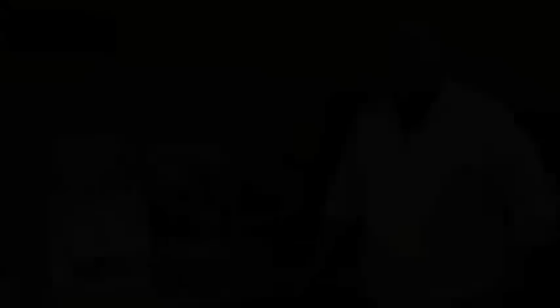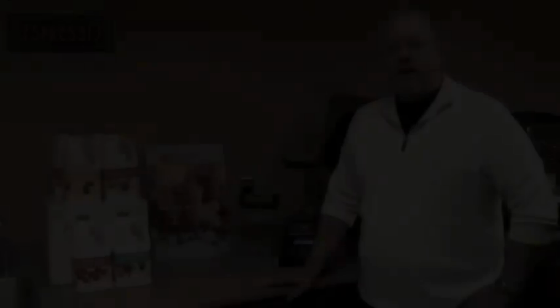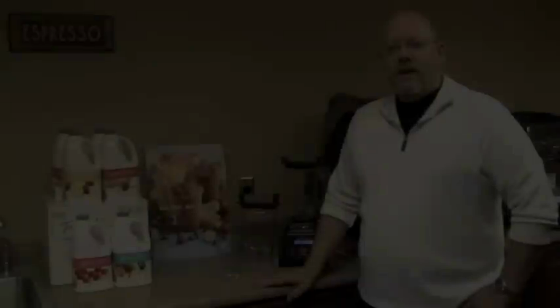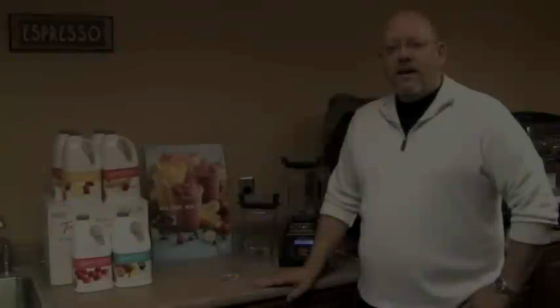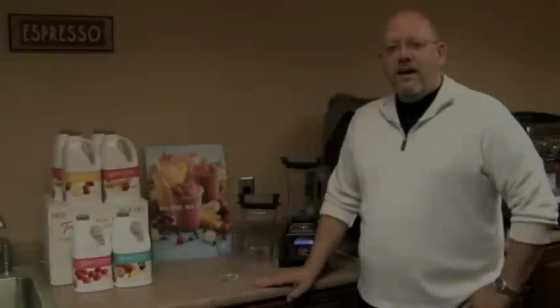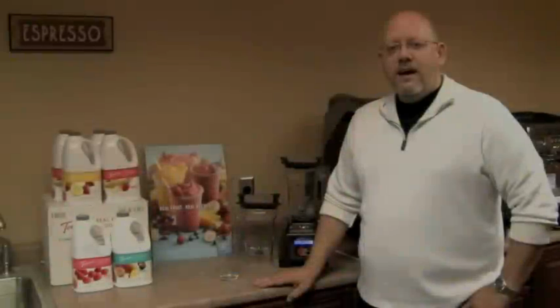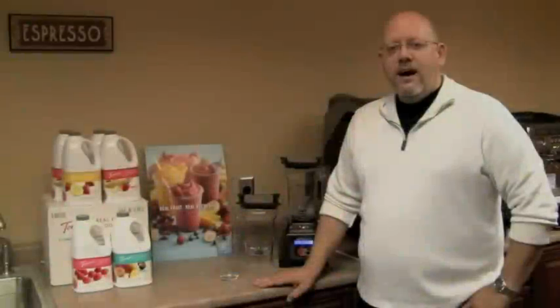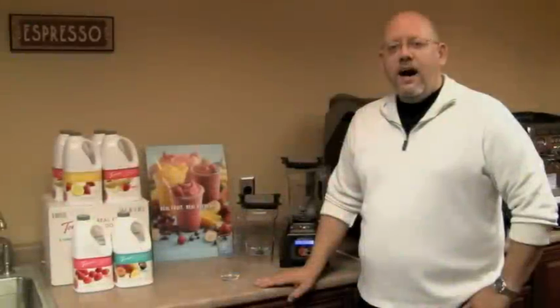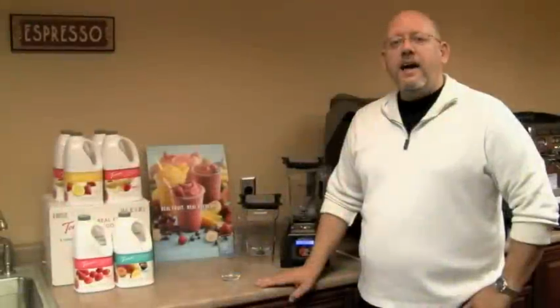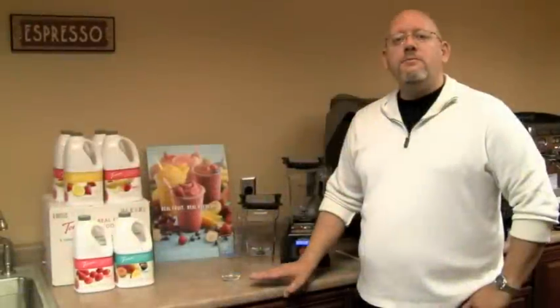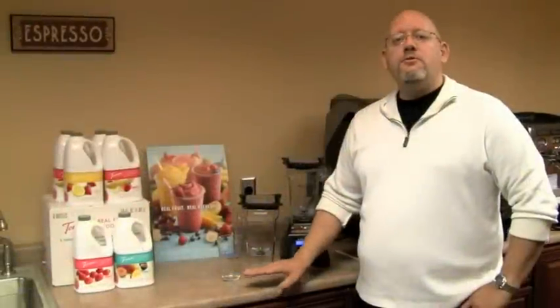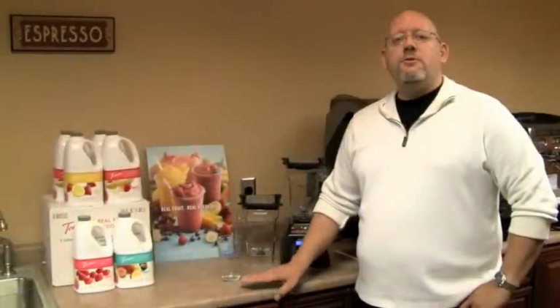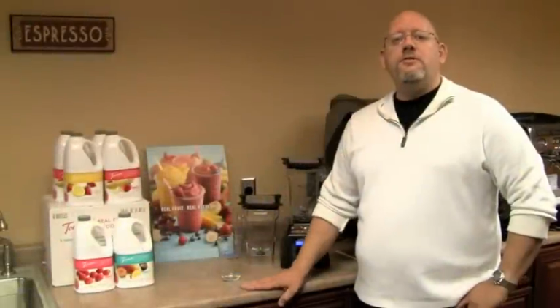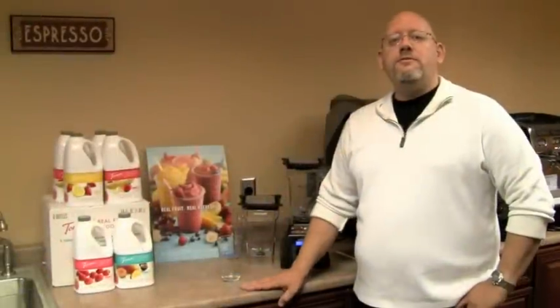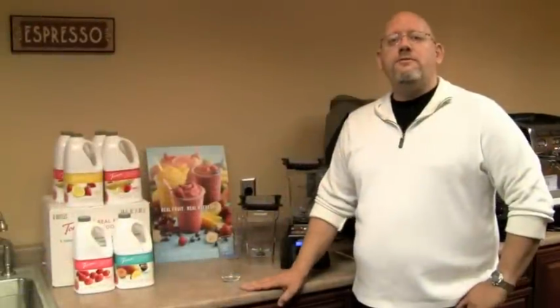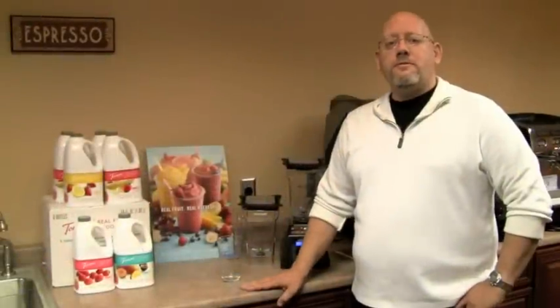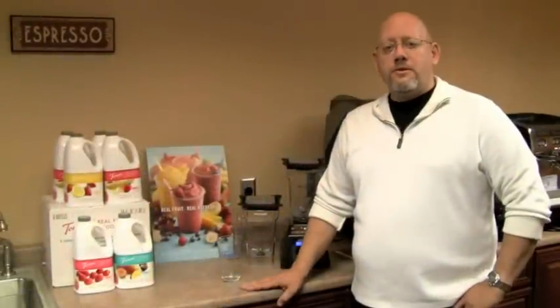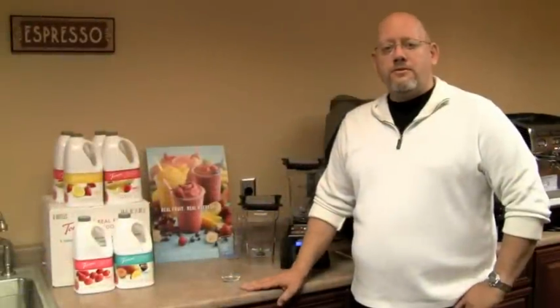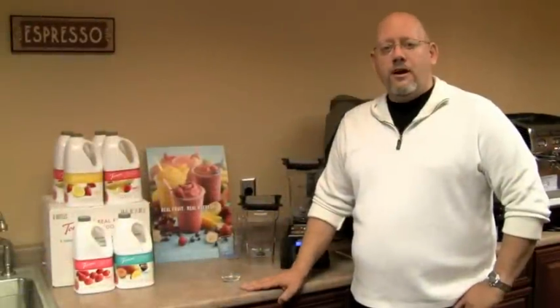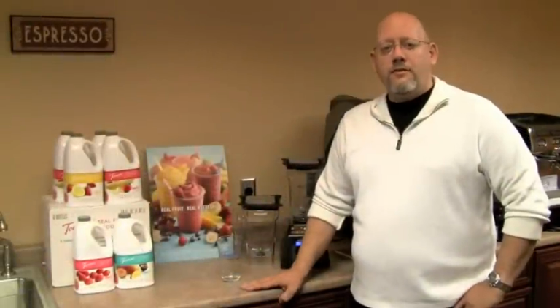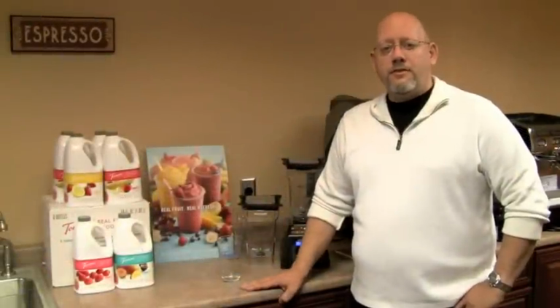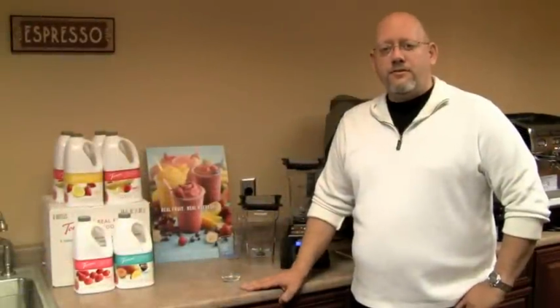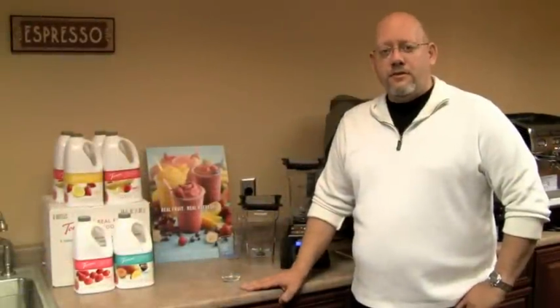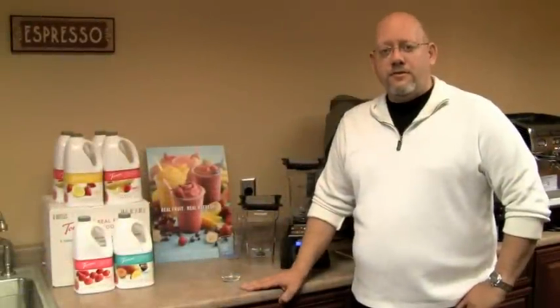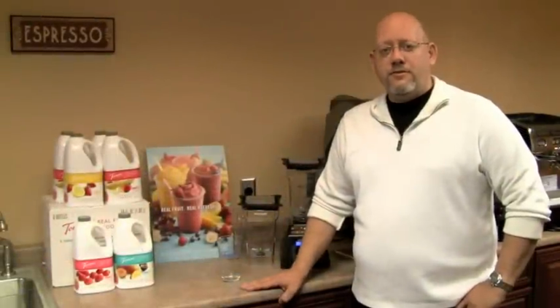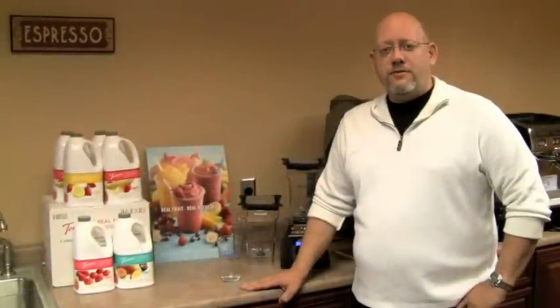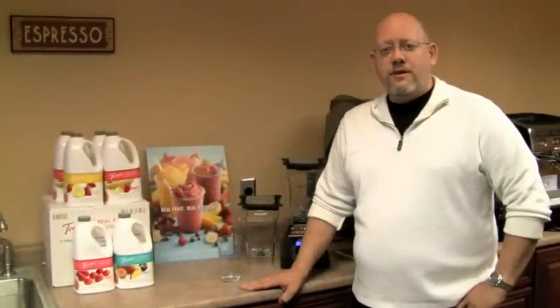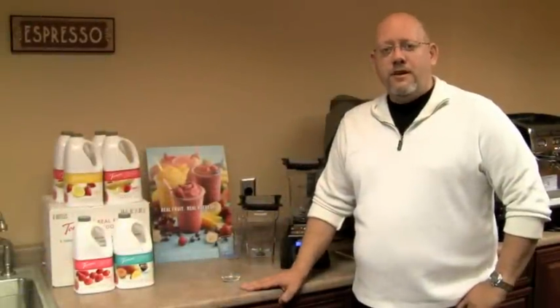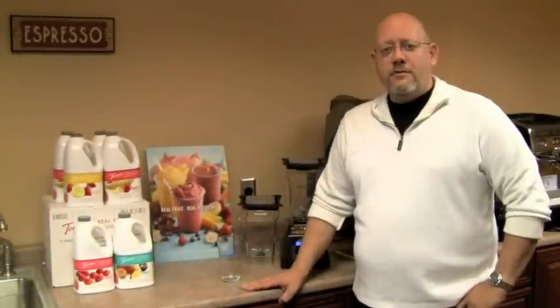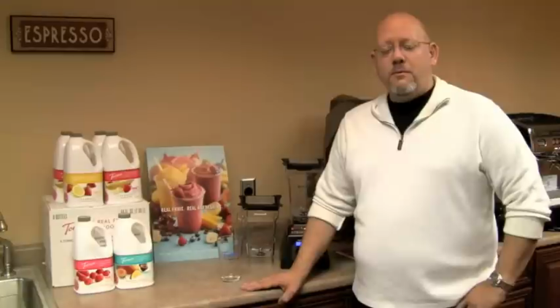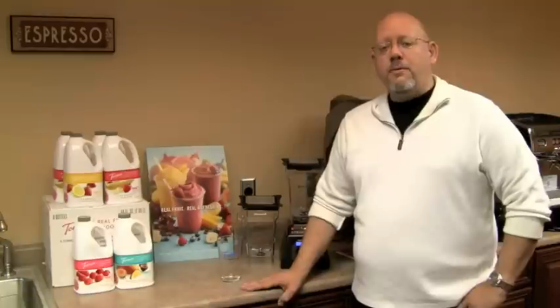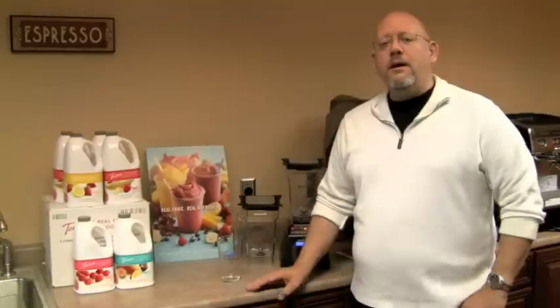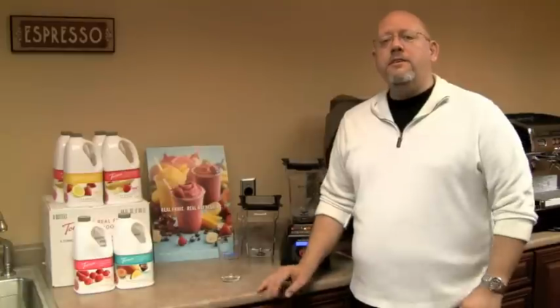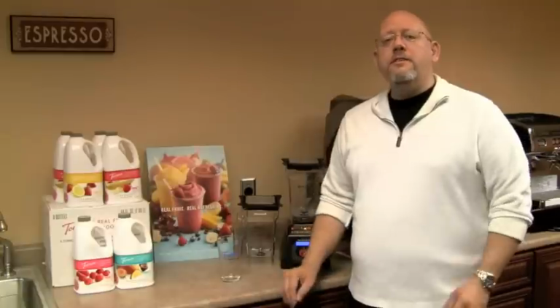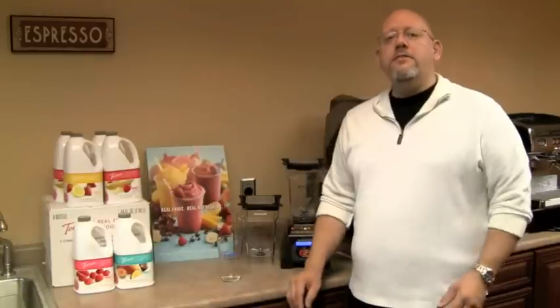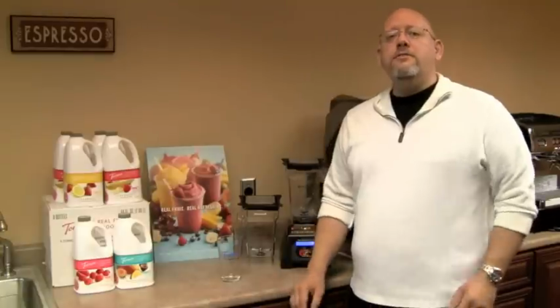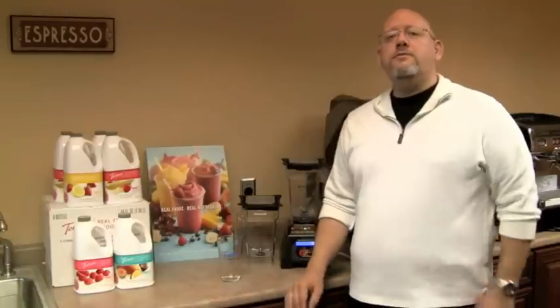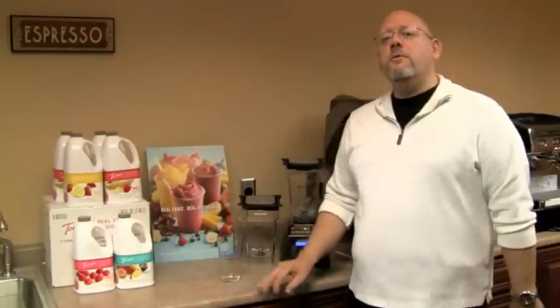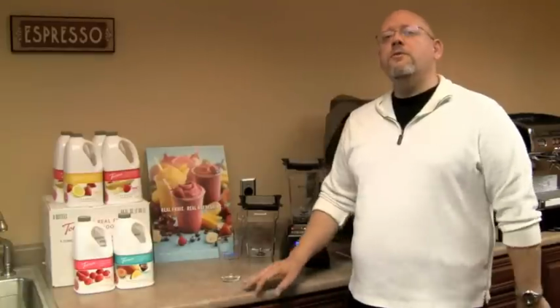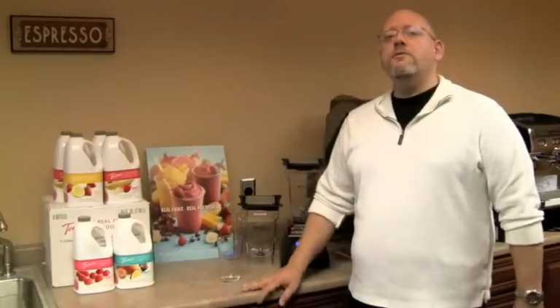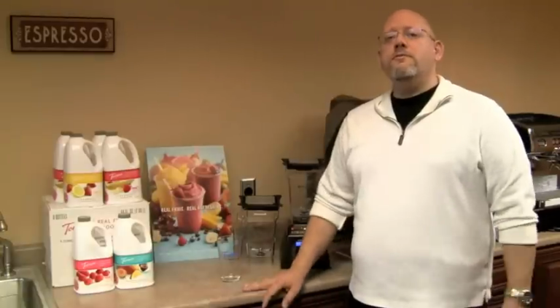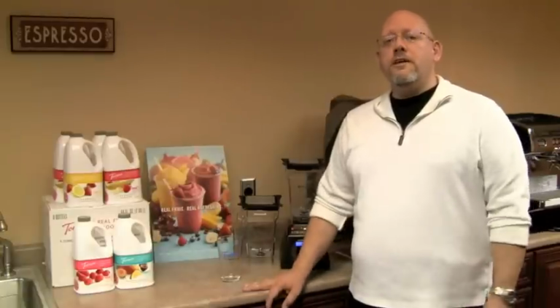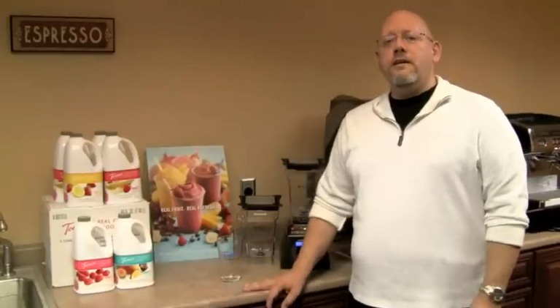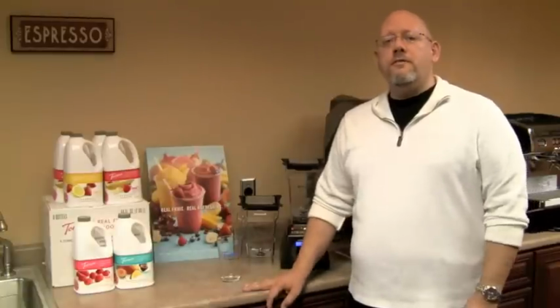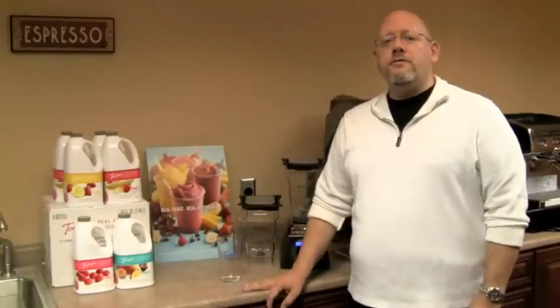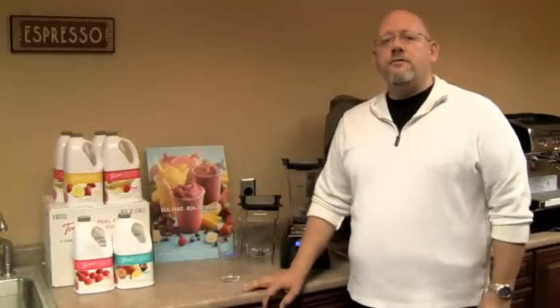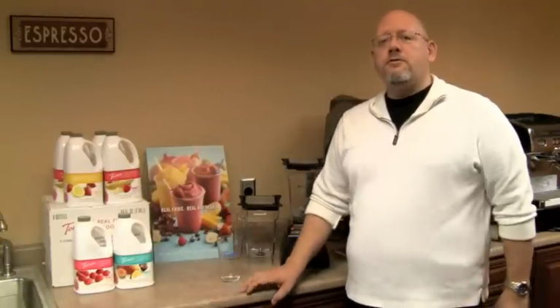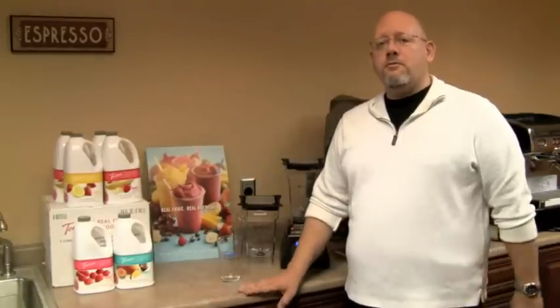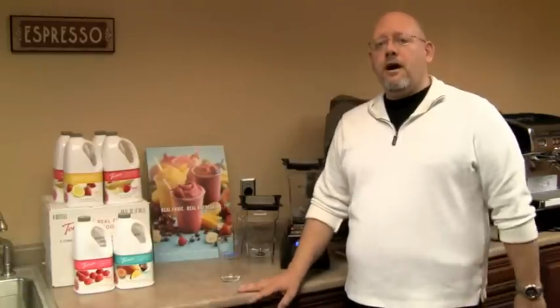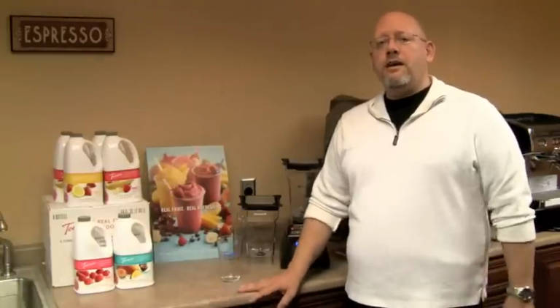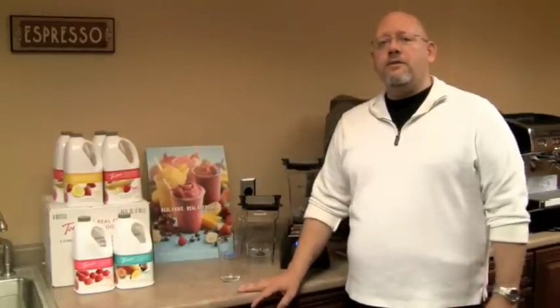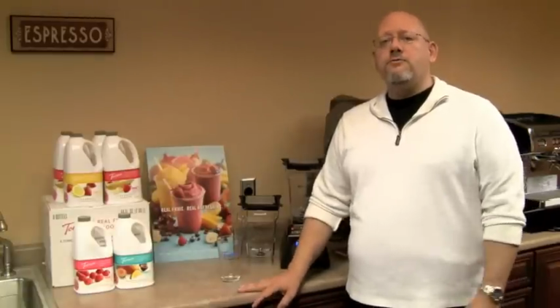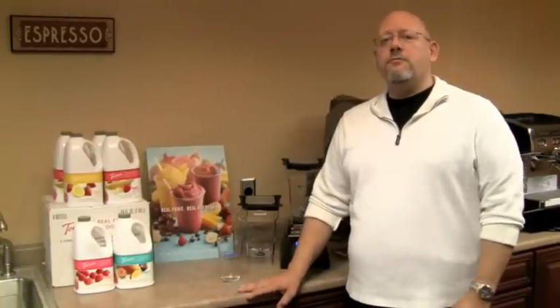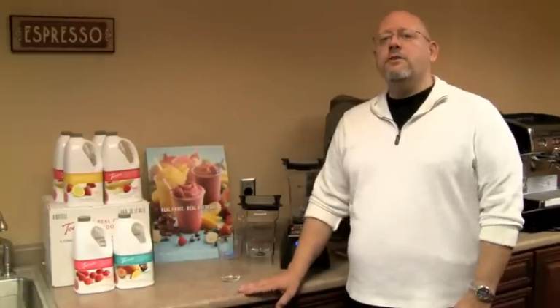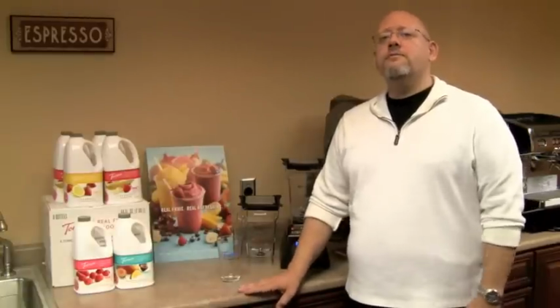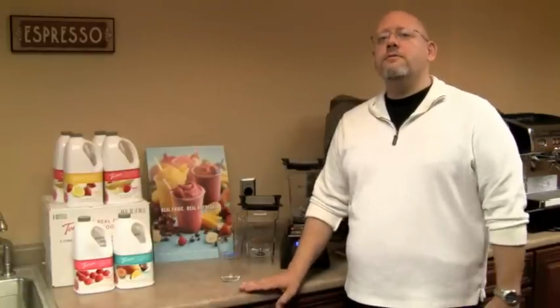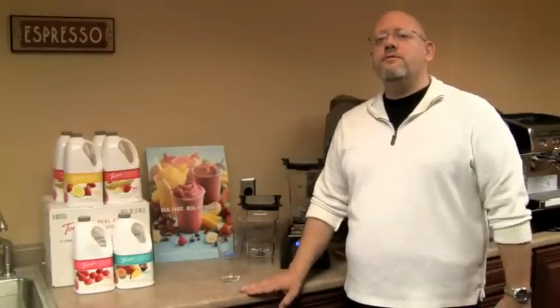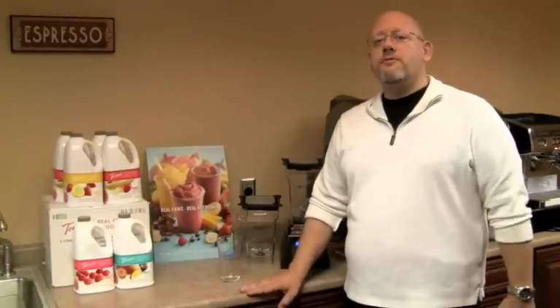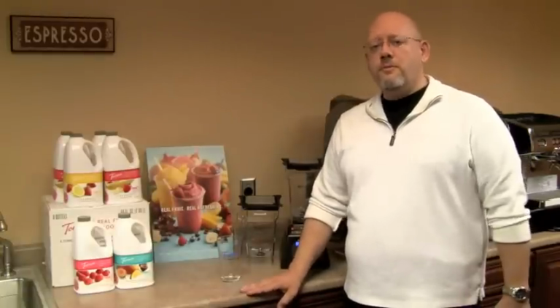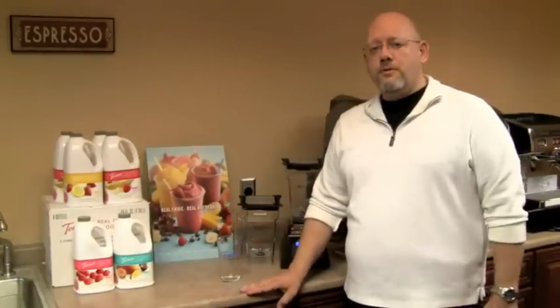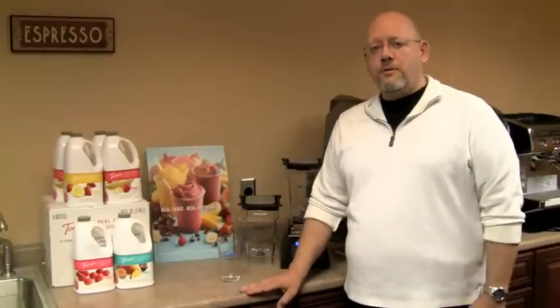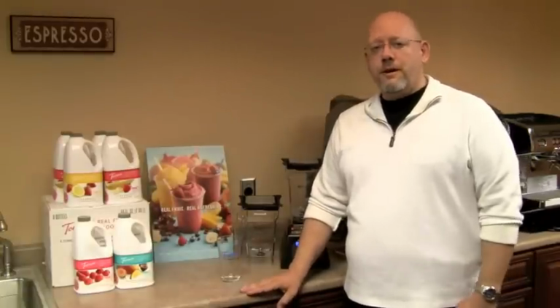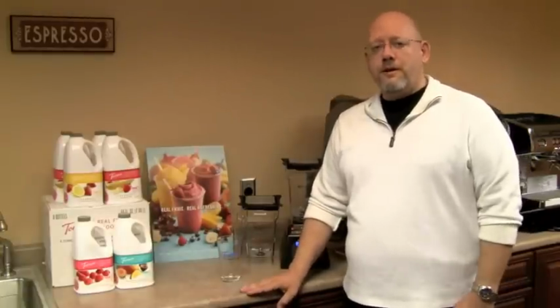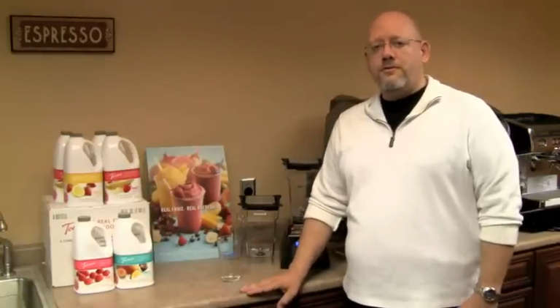Hi, I'm George from Chris Coffee Service. We're proud to introduce four new flavors of Torani's Real Fruit Smoothie Mix.